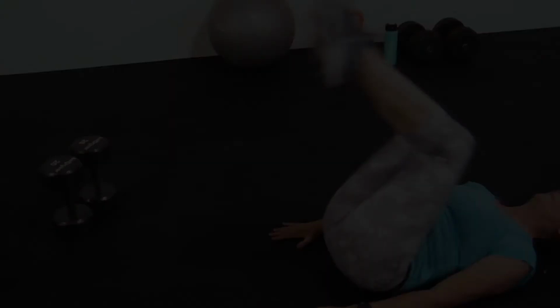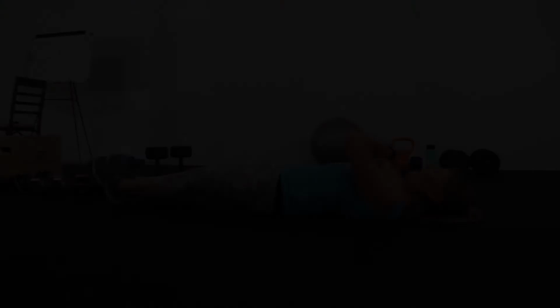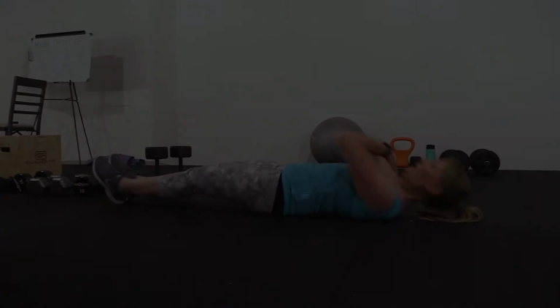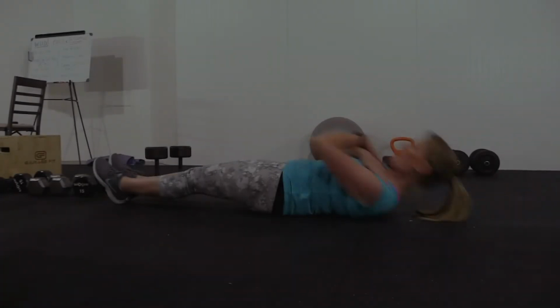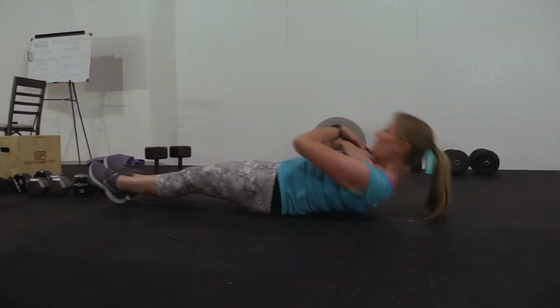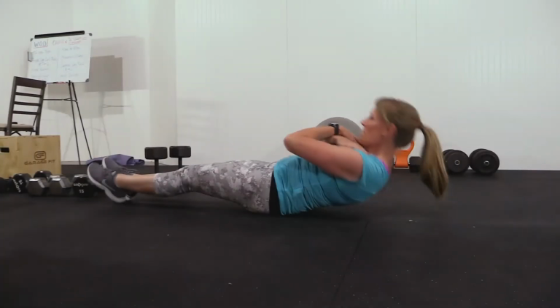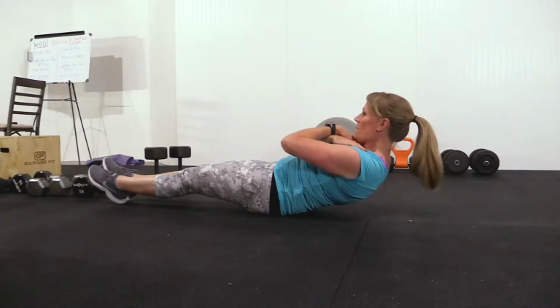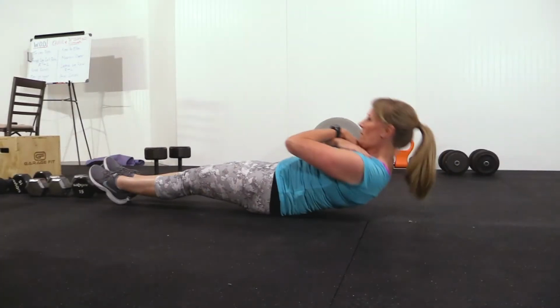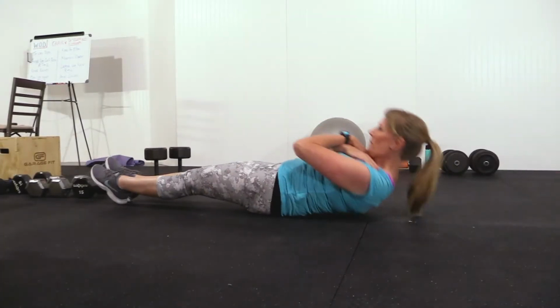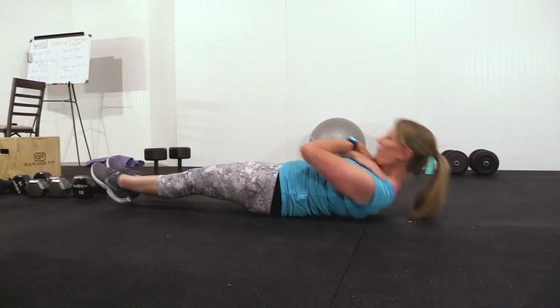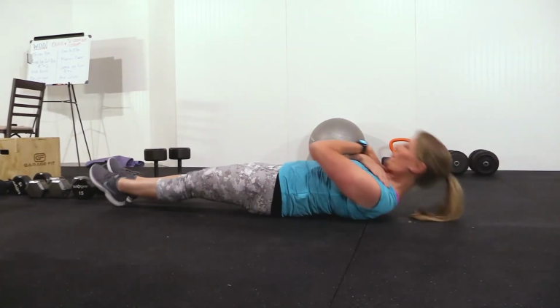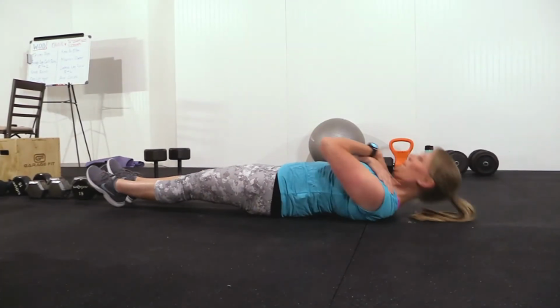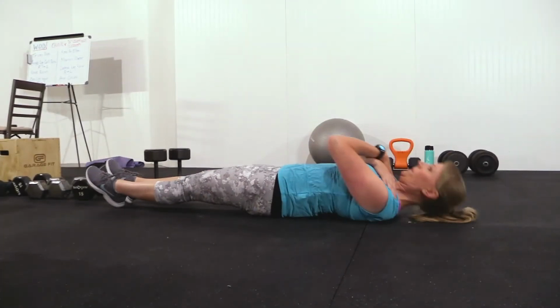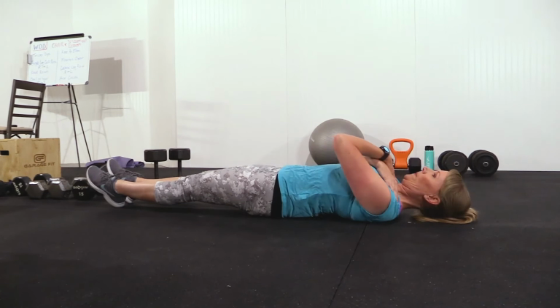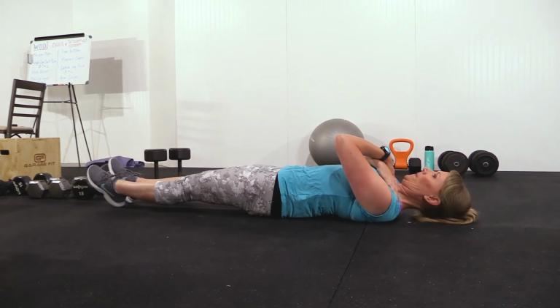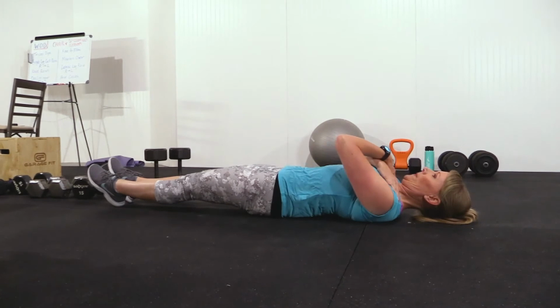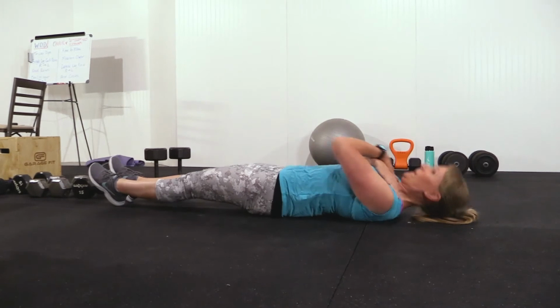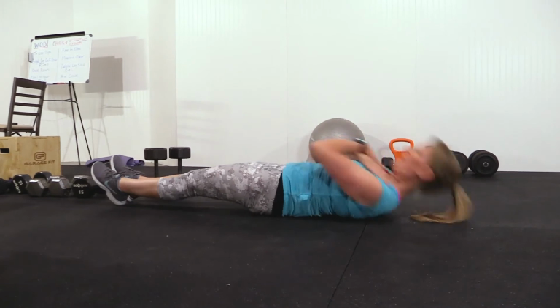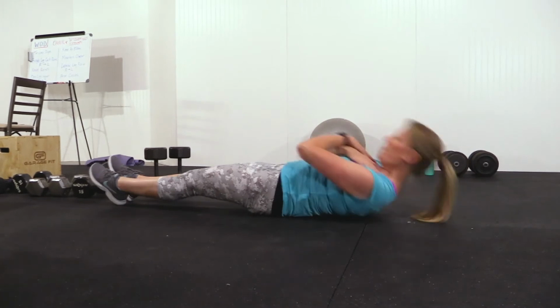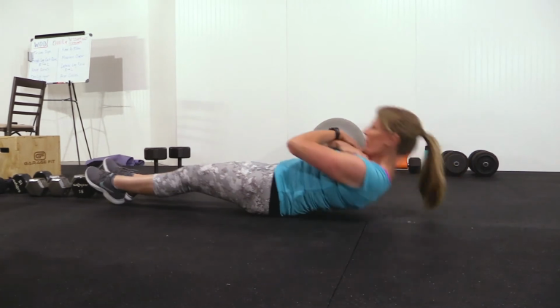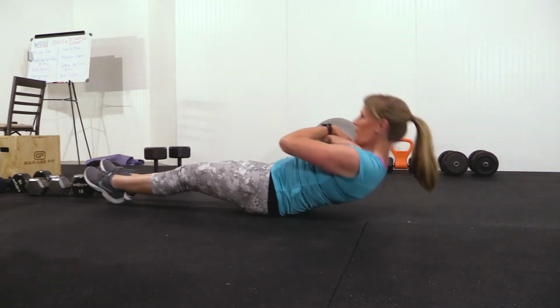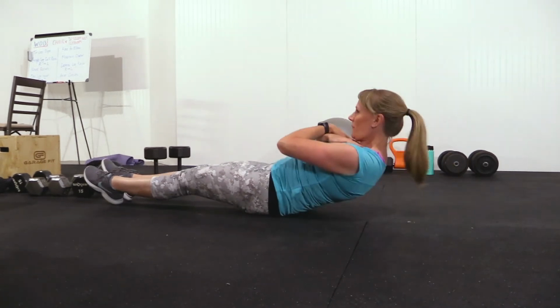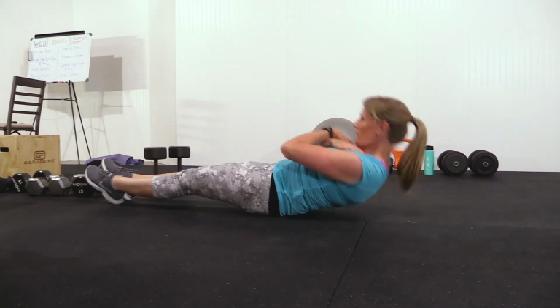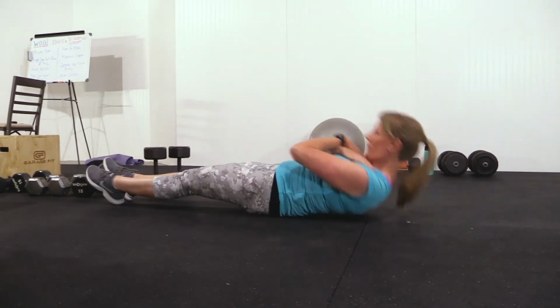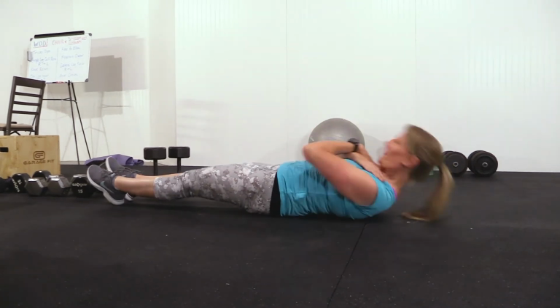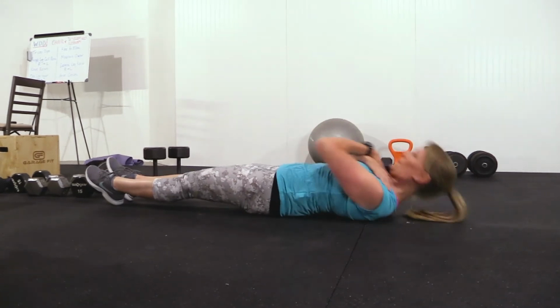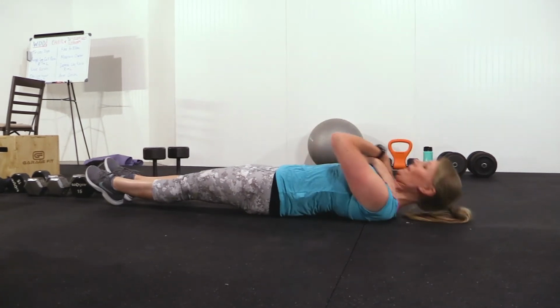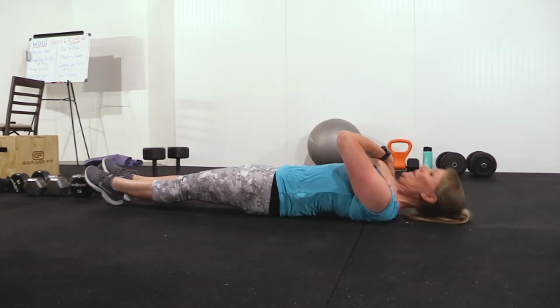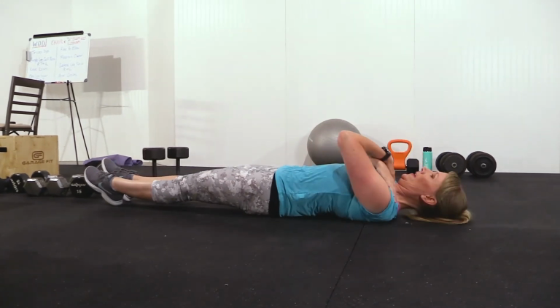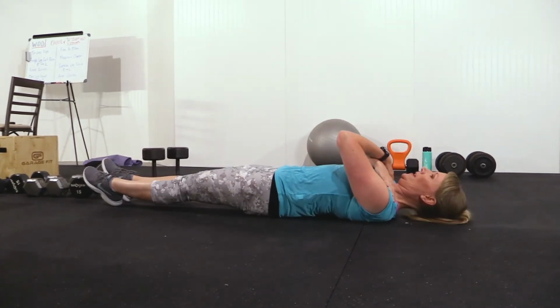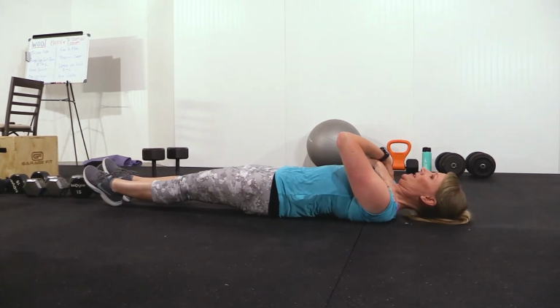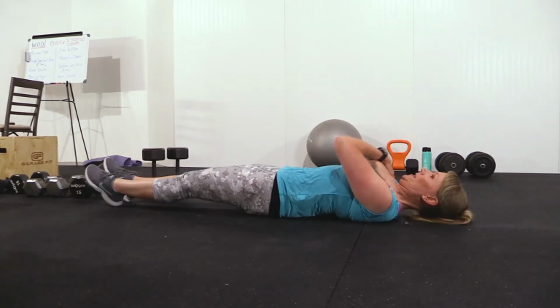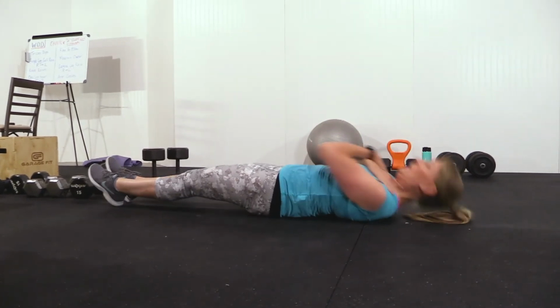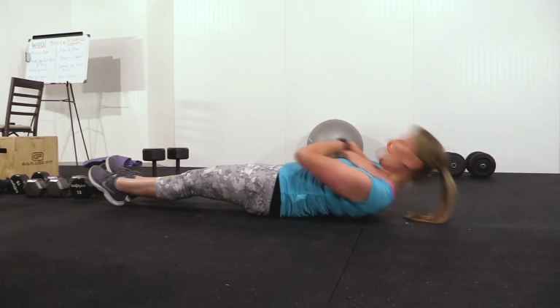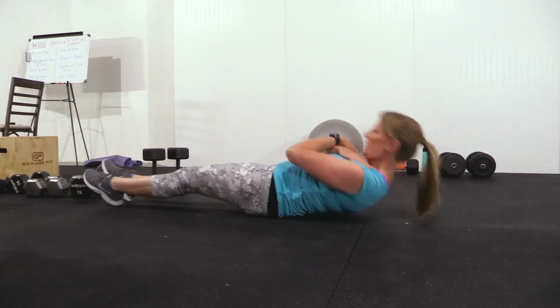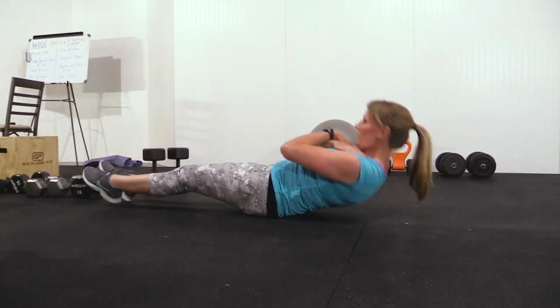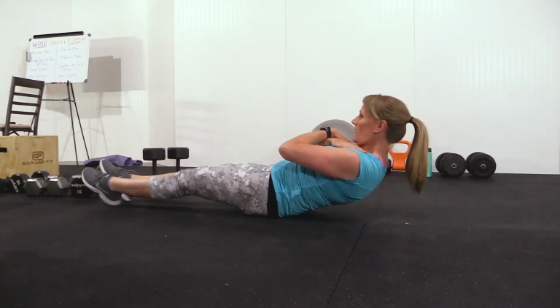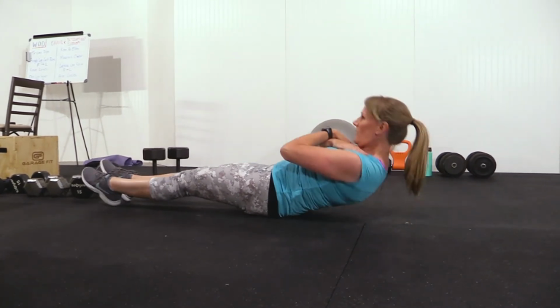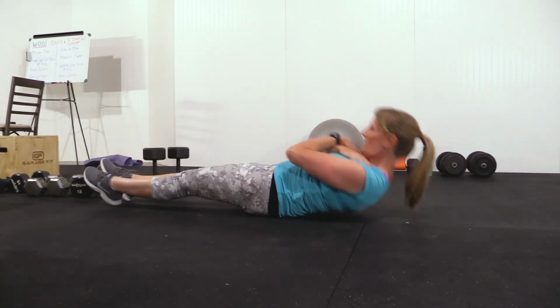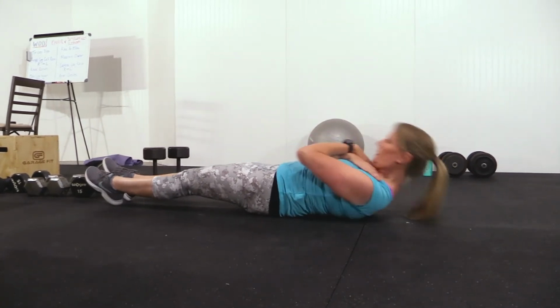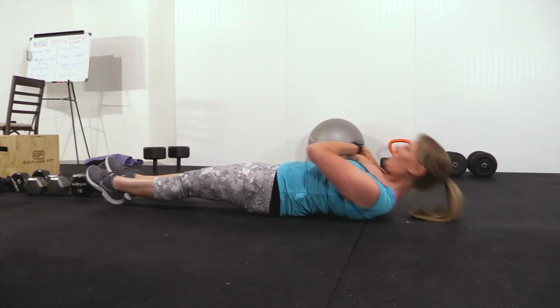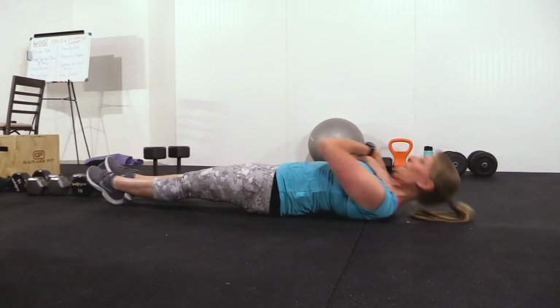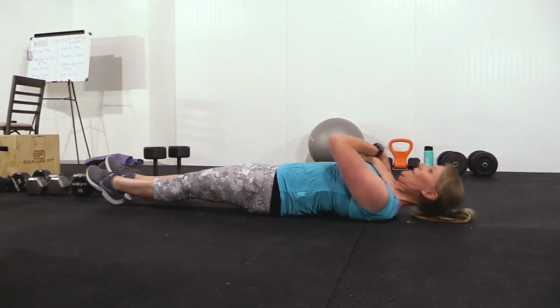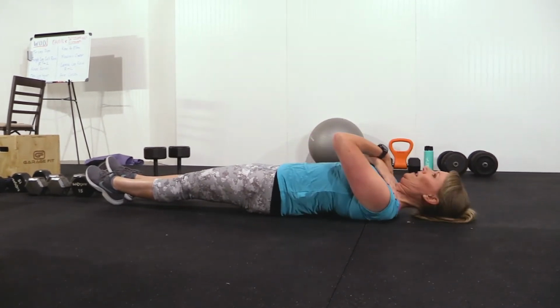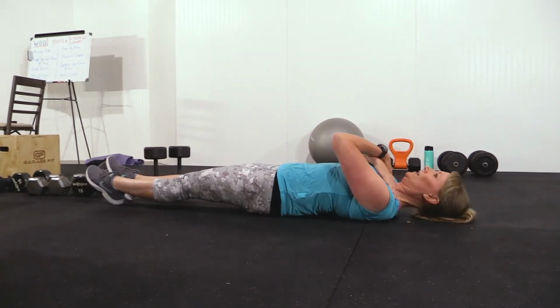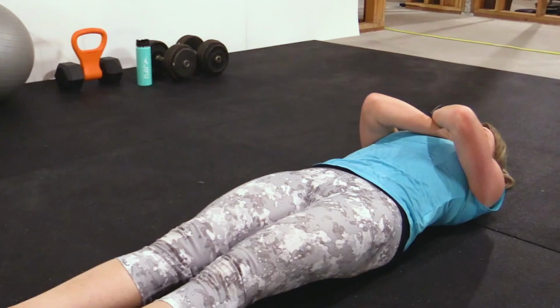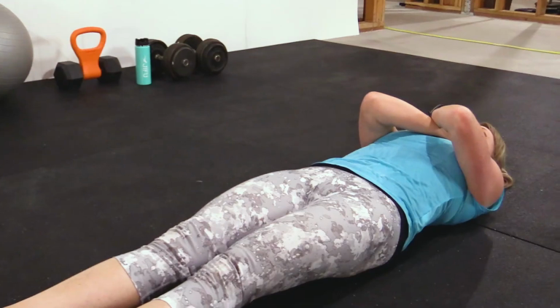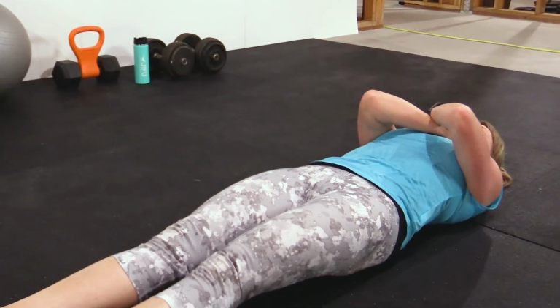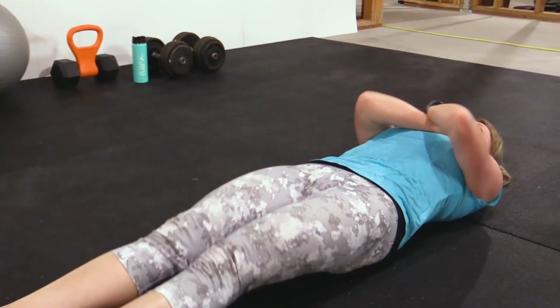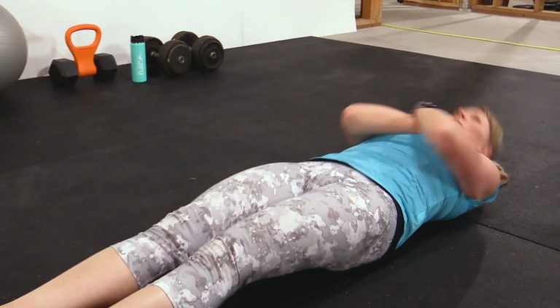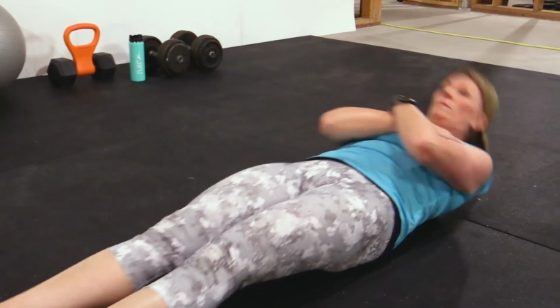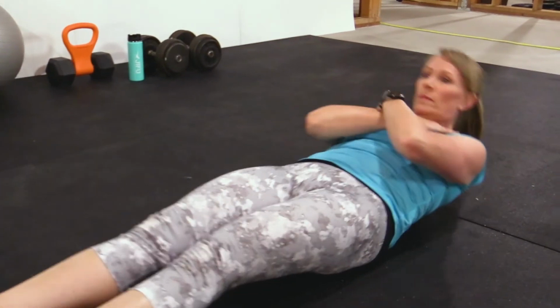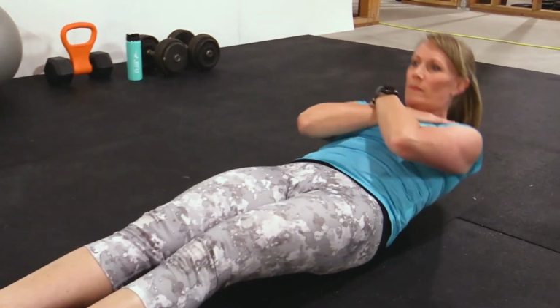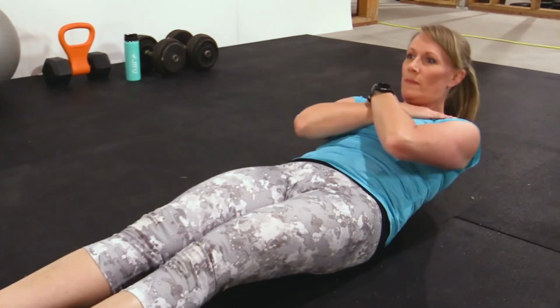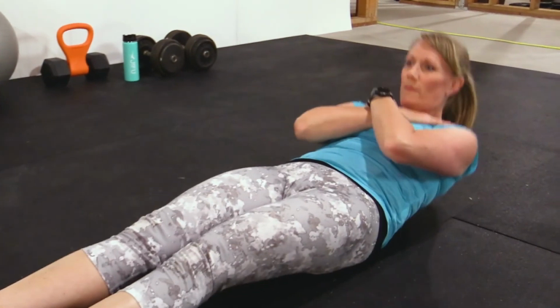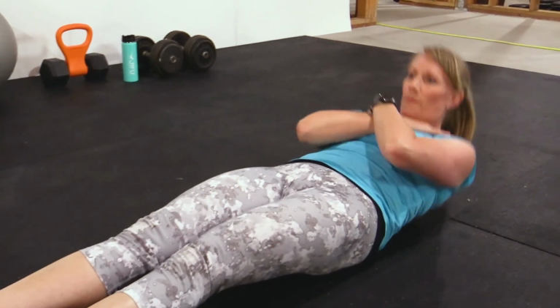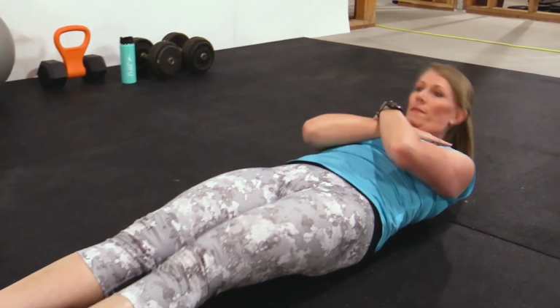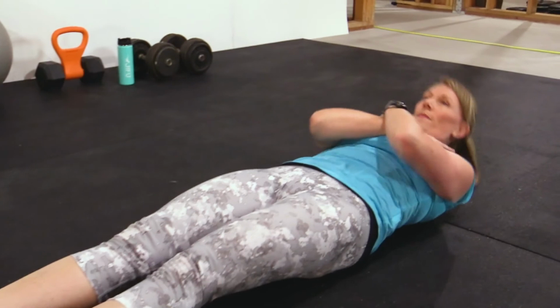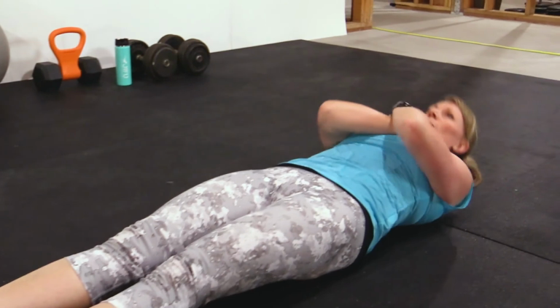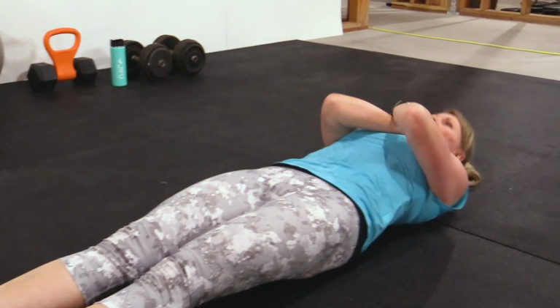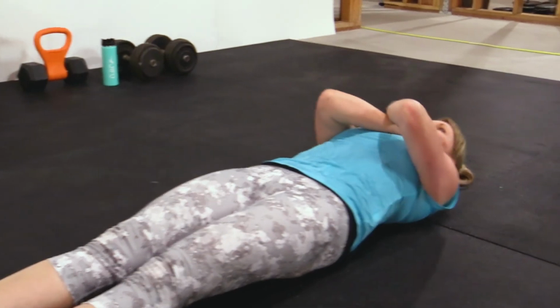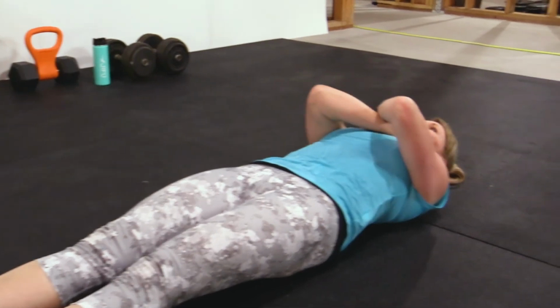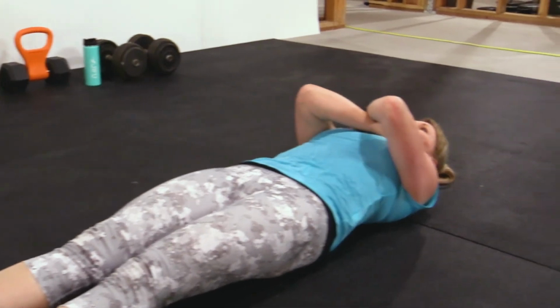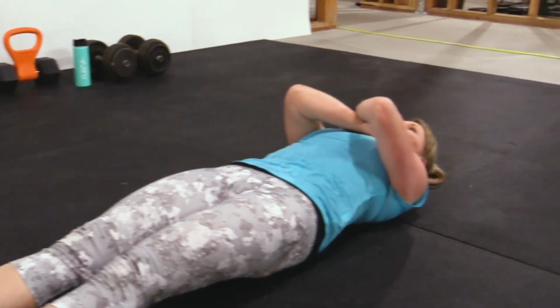Next, we move to our crunches. If you don't know what these are, you're in trouble! It's your everyday crunch where you're lifting with your ab and not your neck.